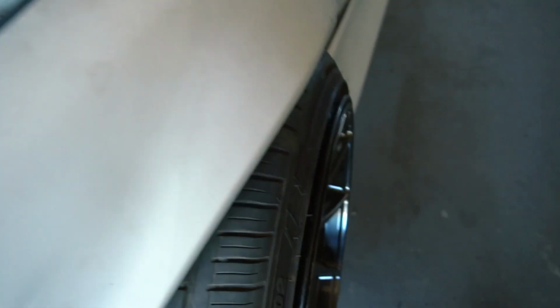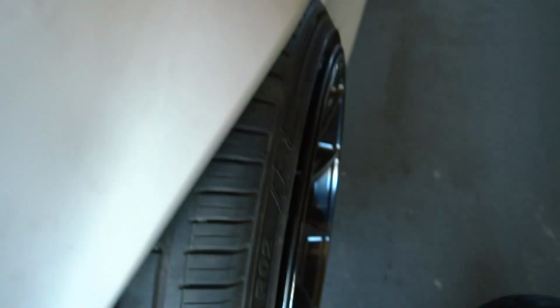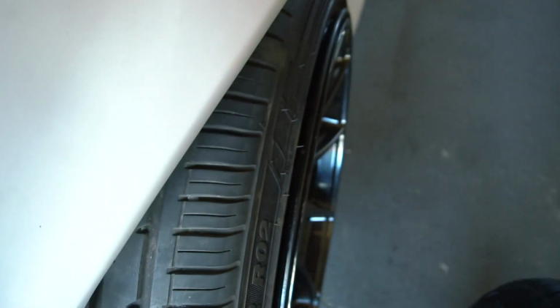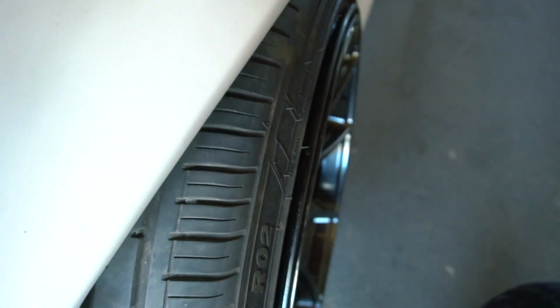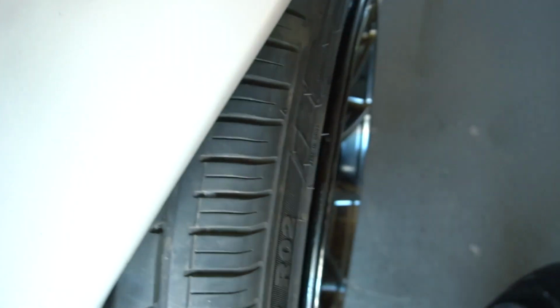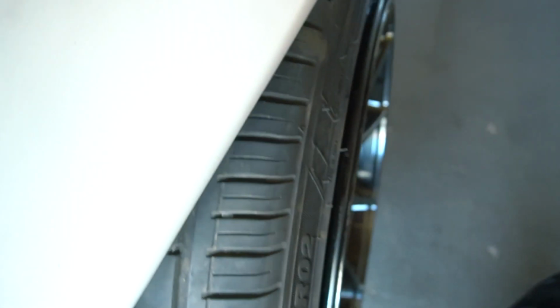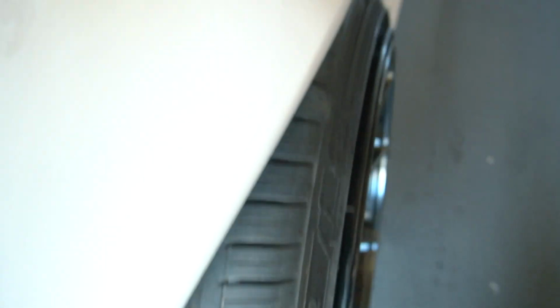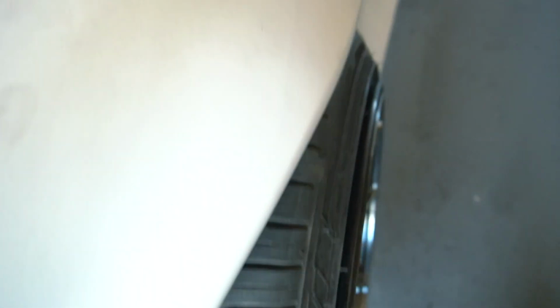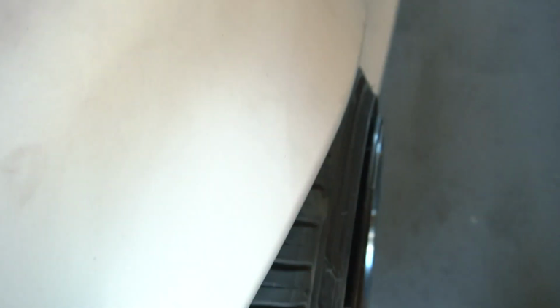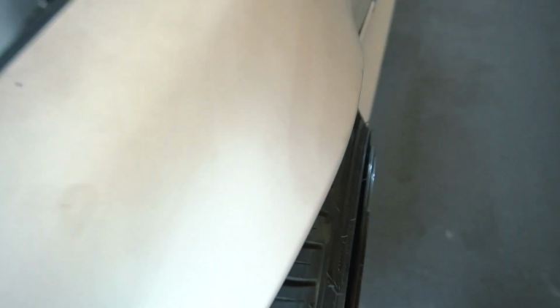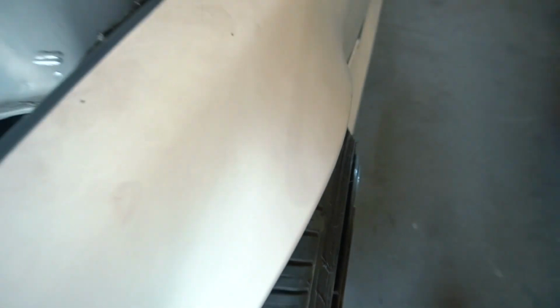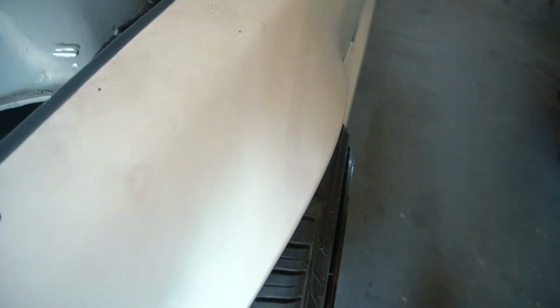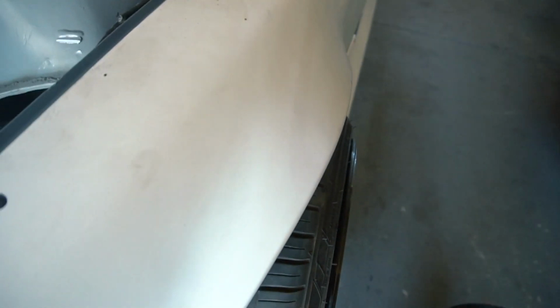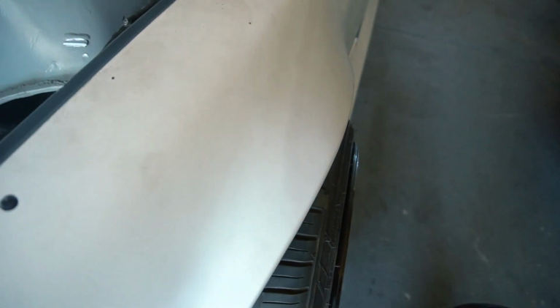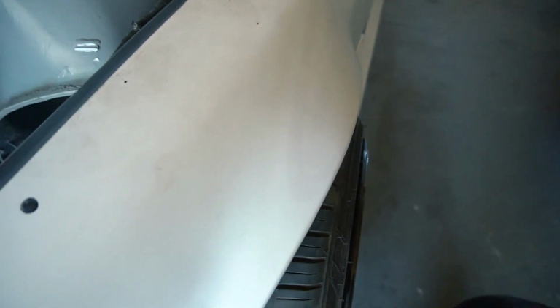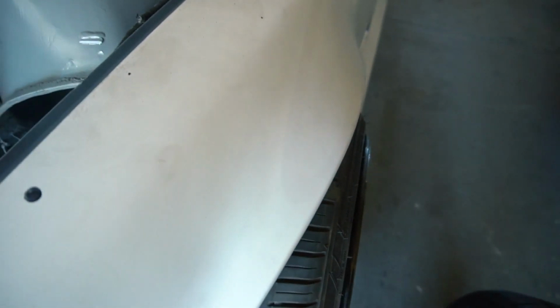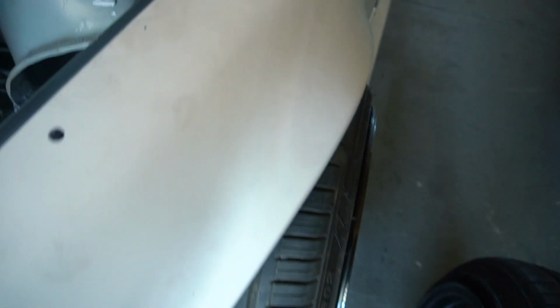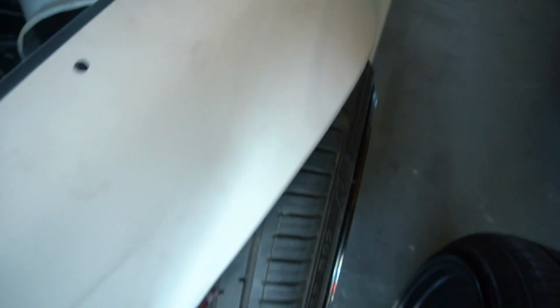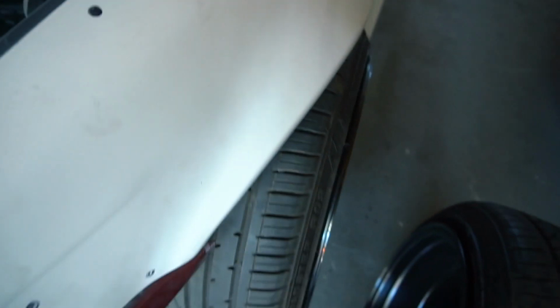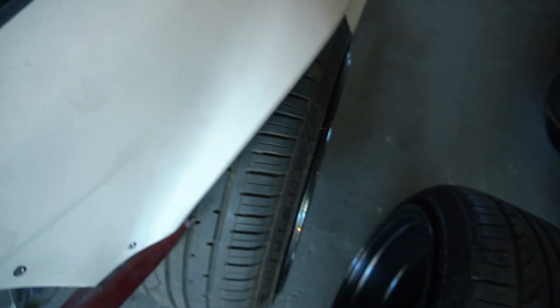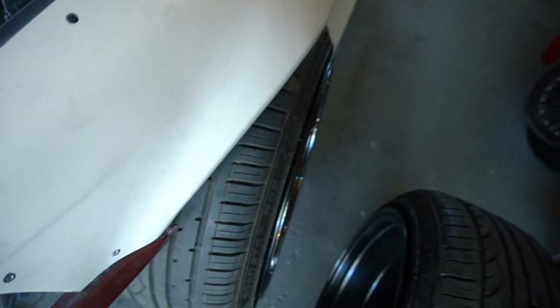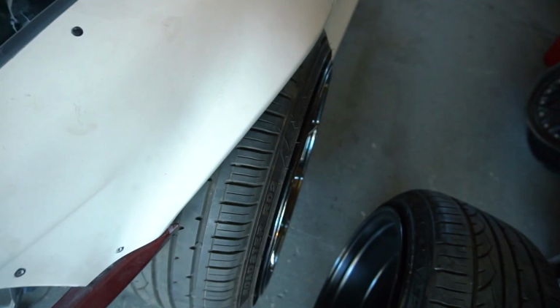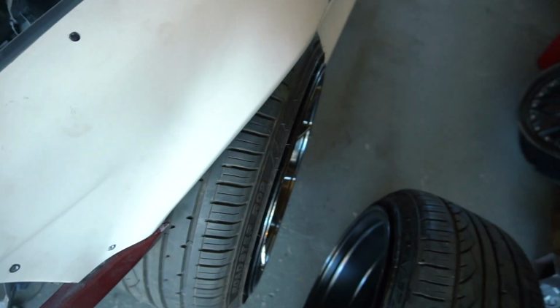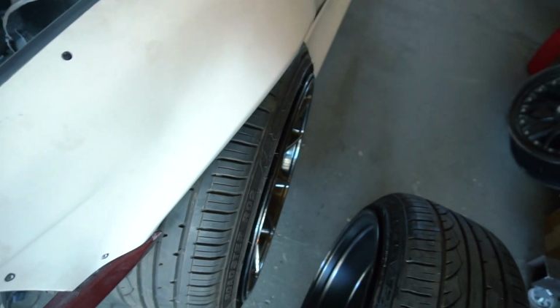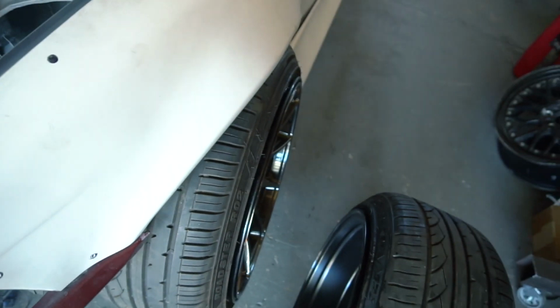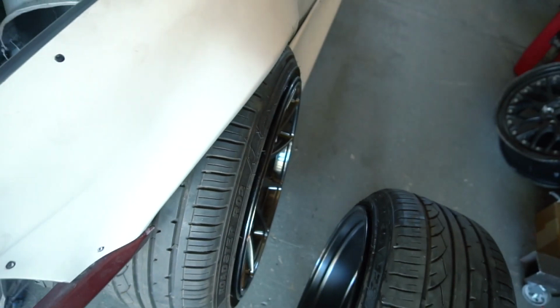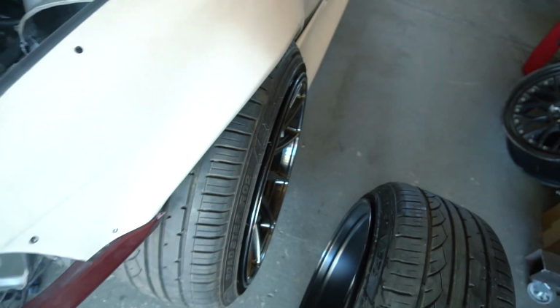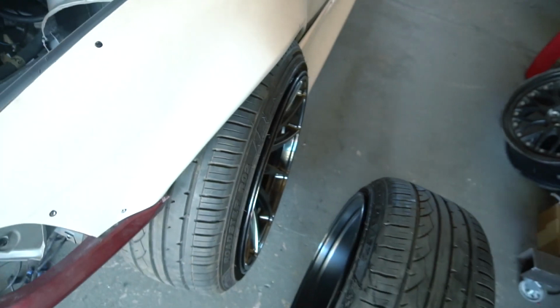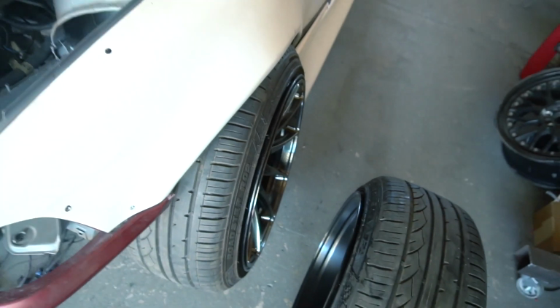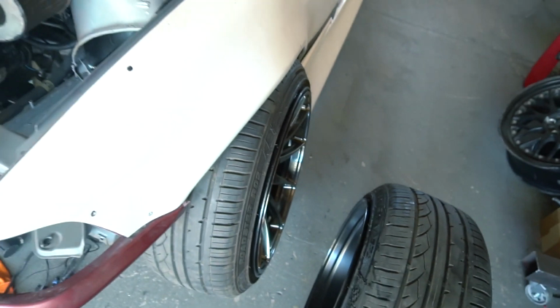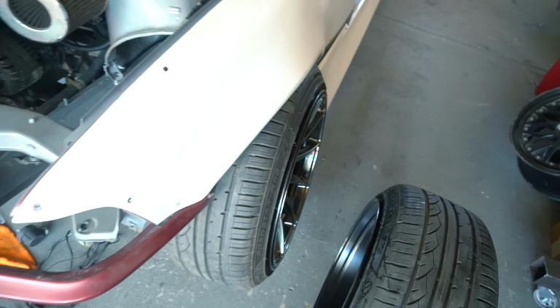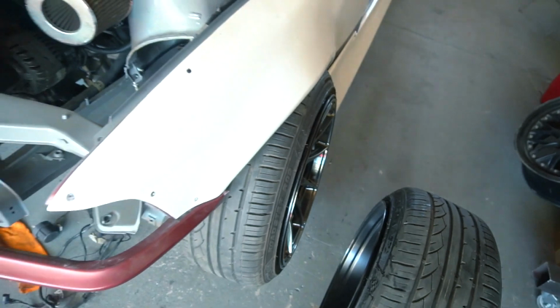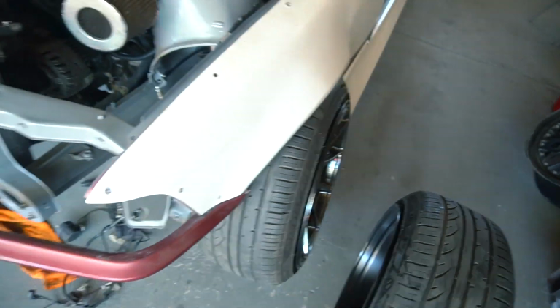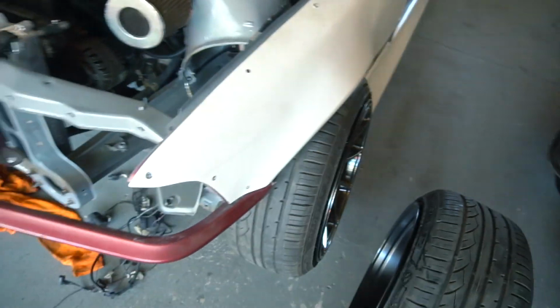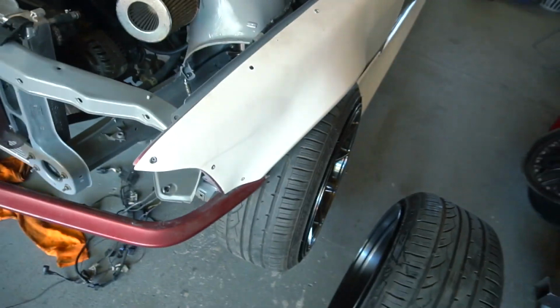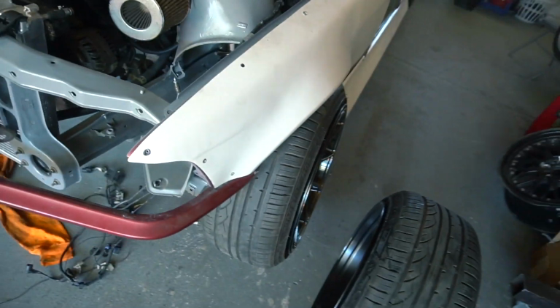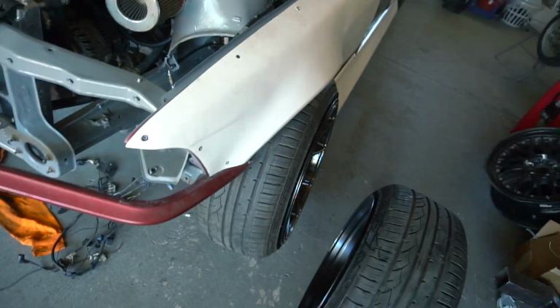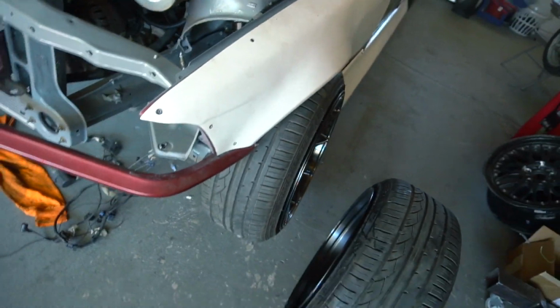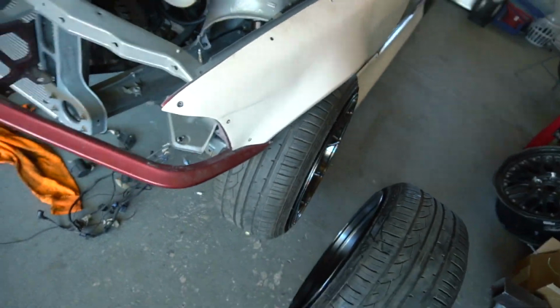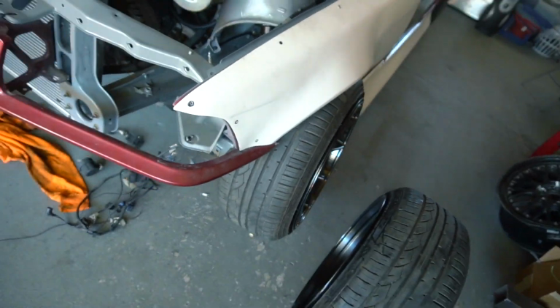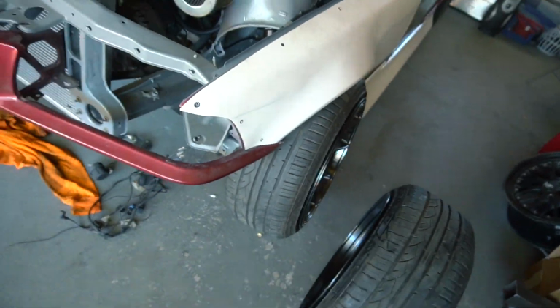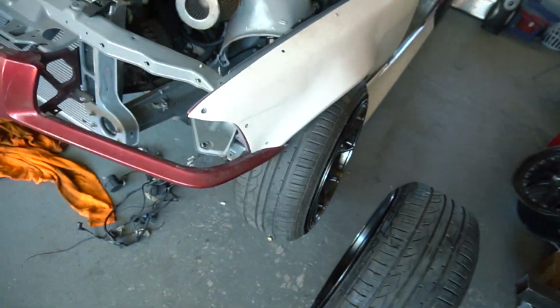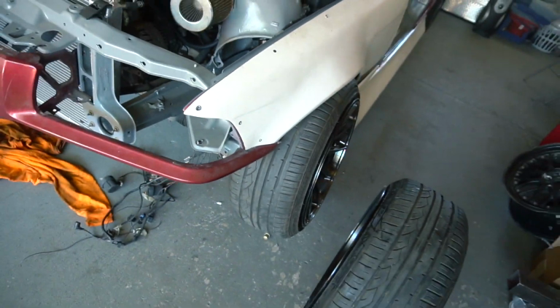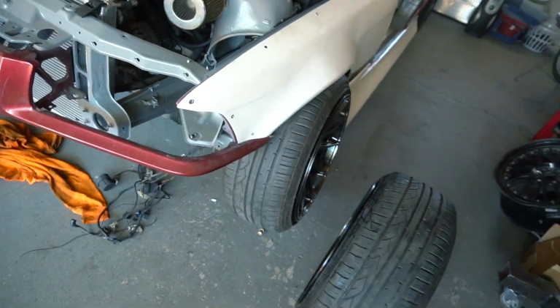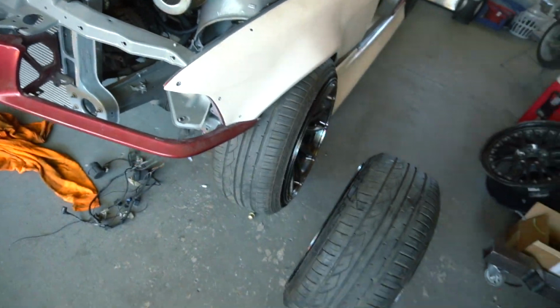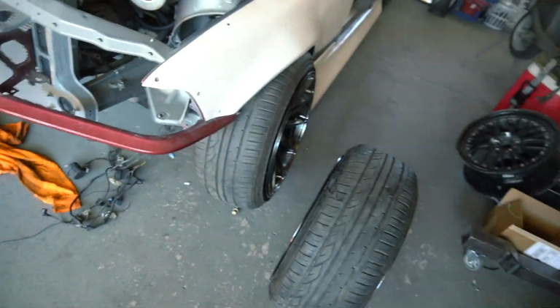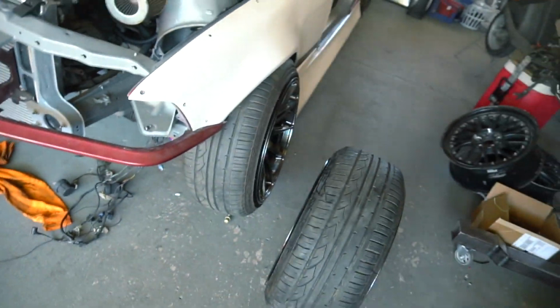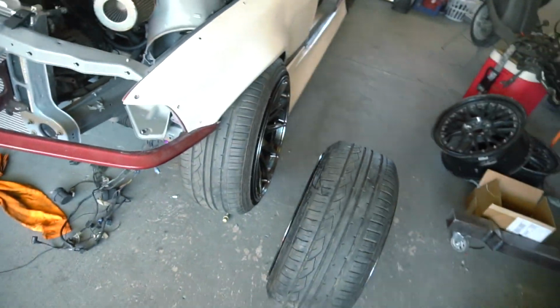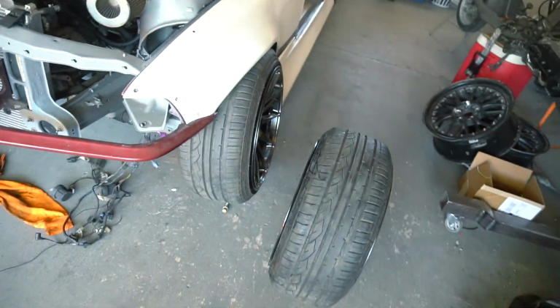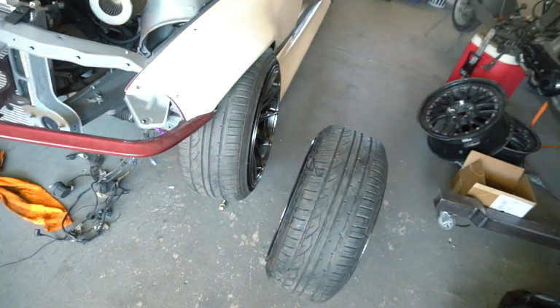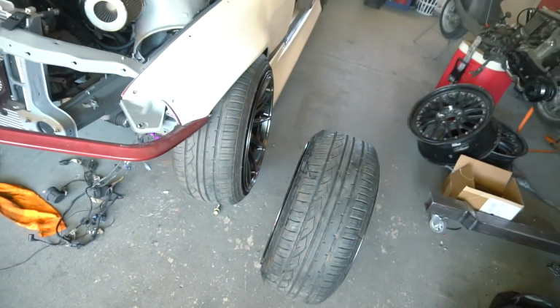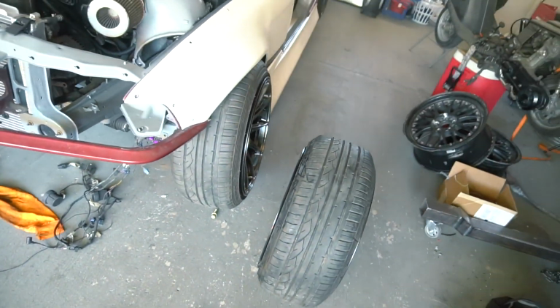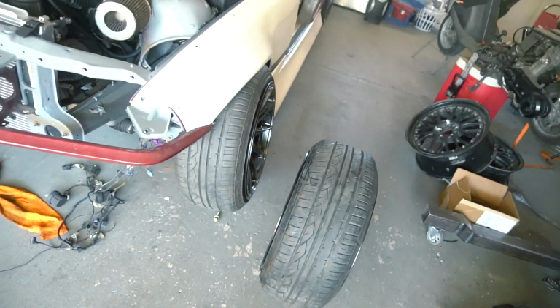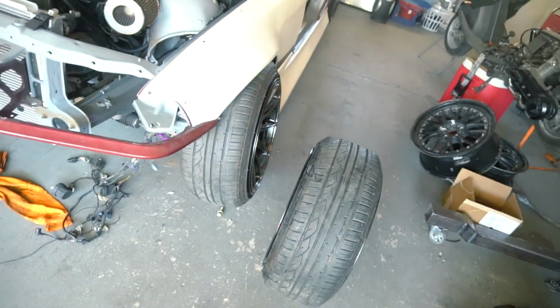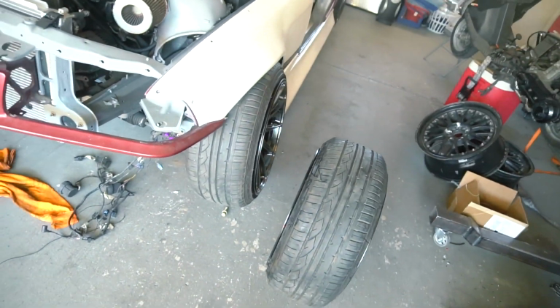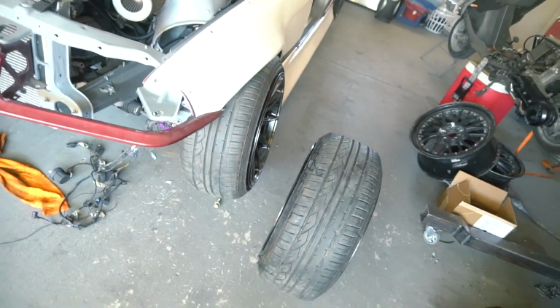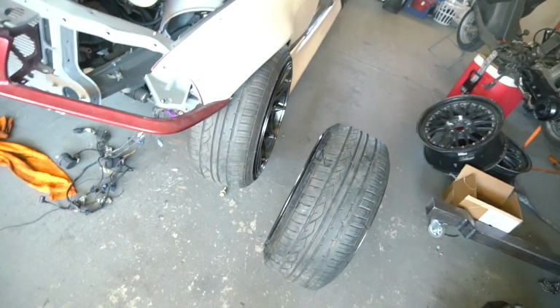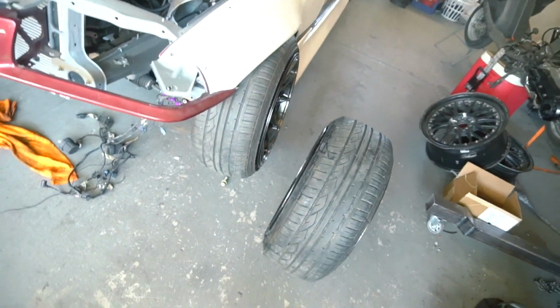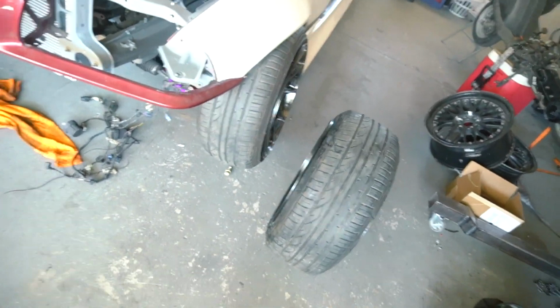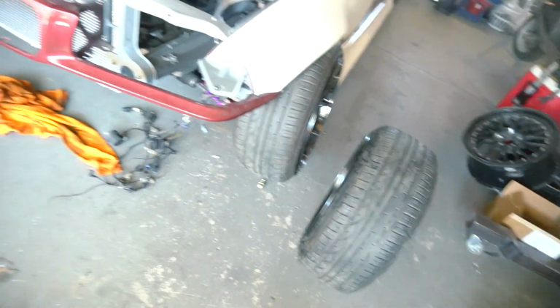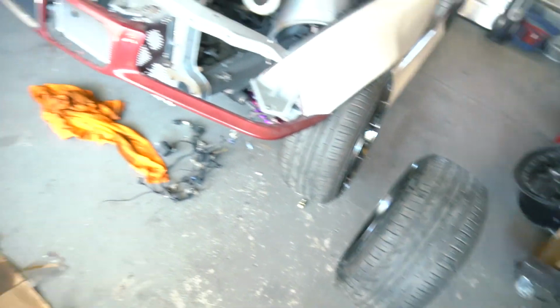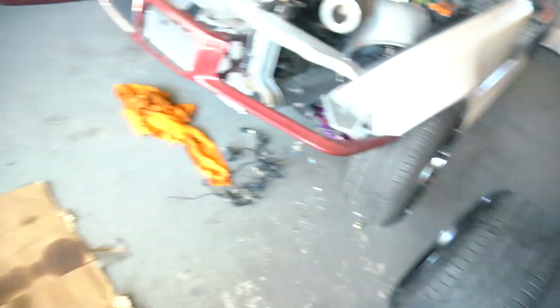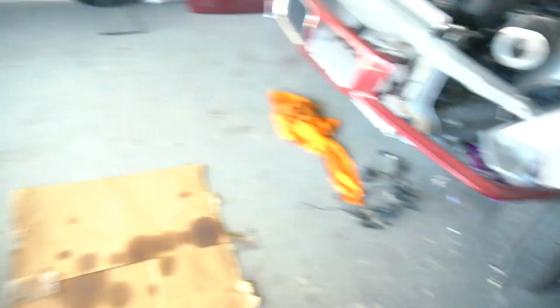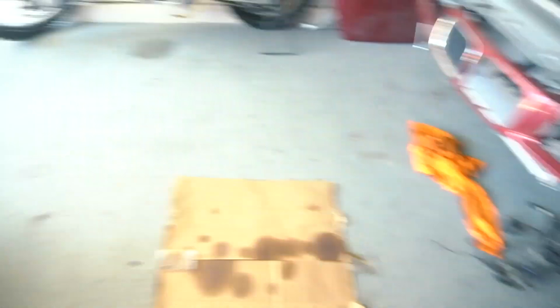It's going to have still a three-quarter inch spacer, so it's going to have some poke, but that's good. I didn't want it to be tucked in, so it's going to look good.